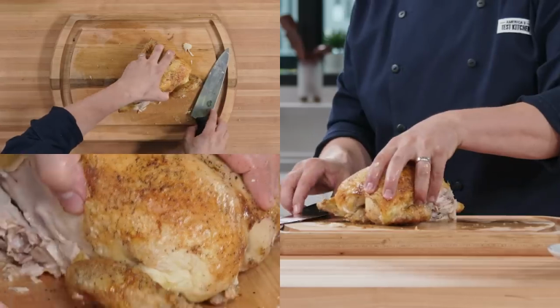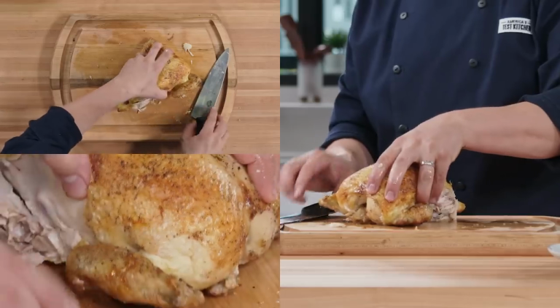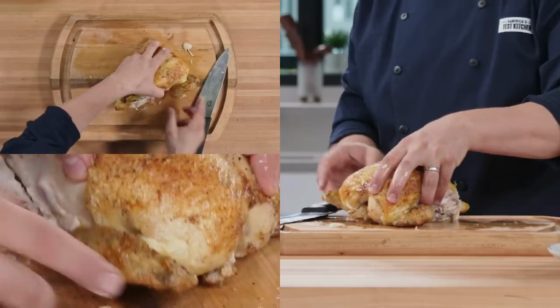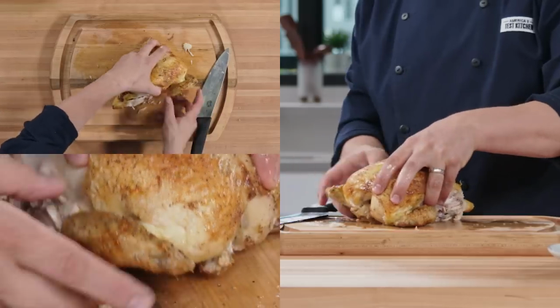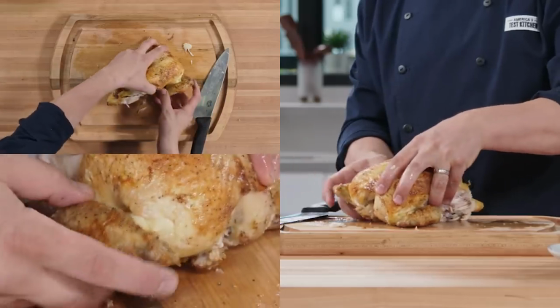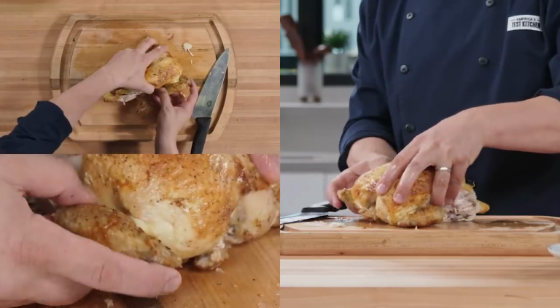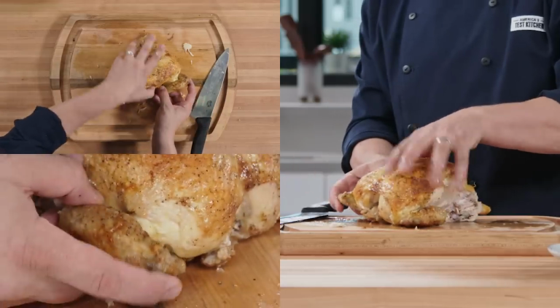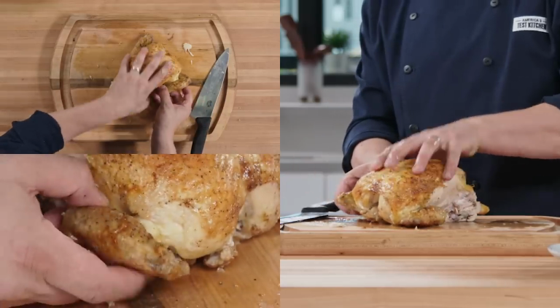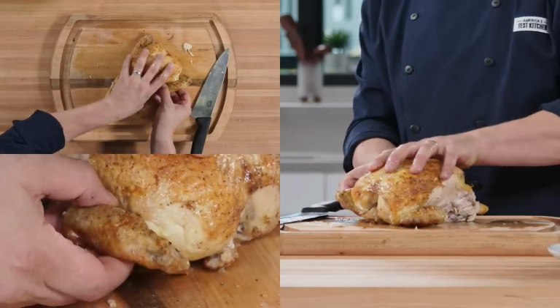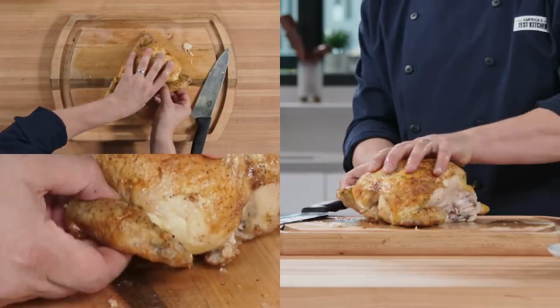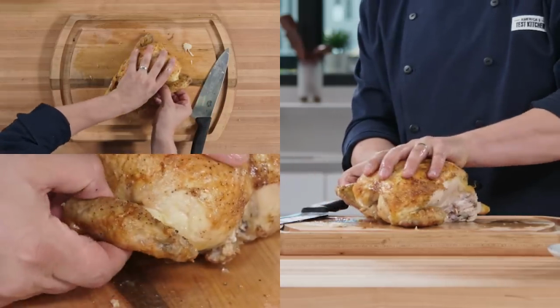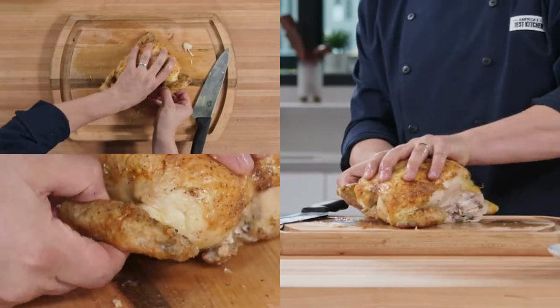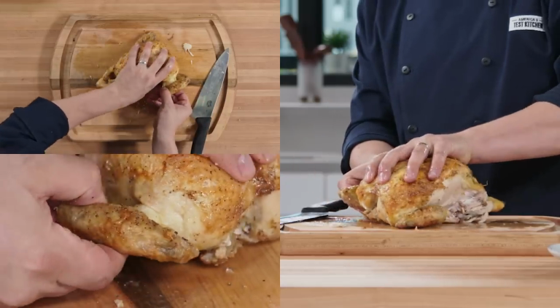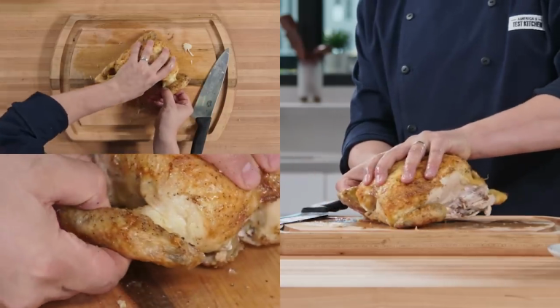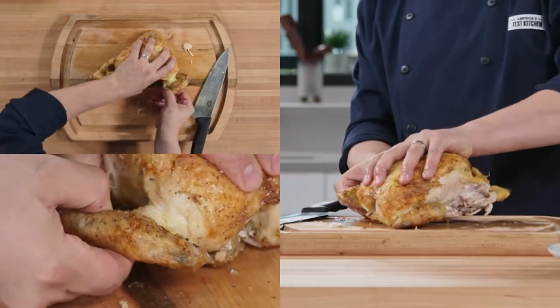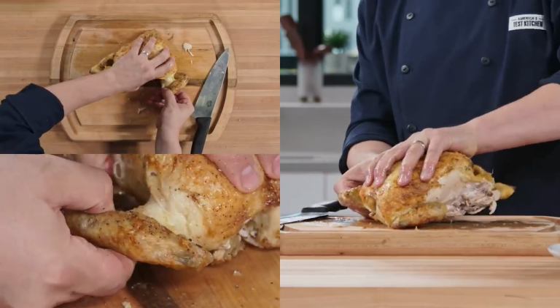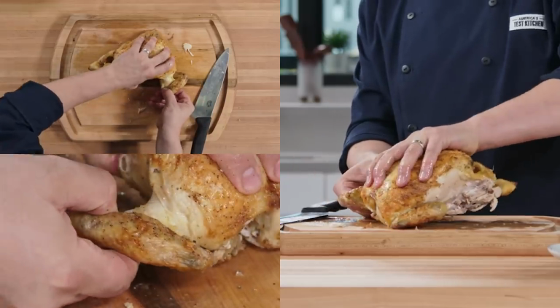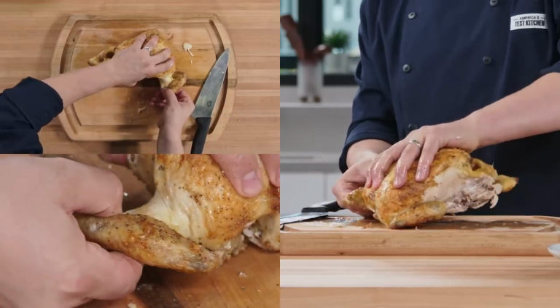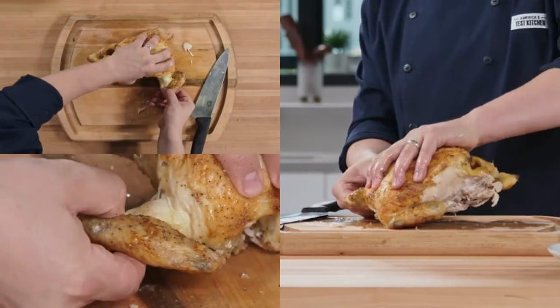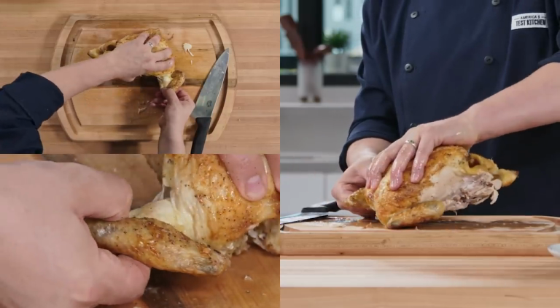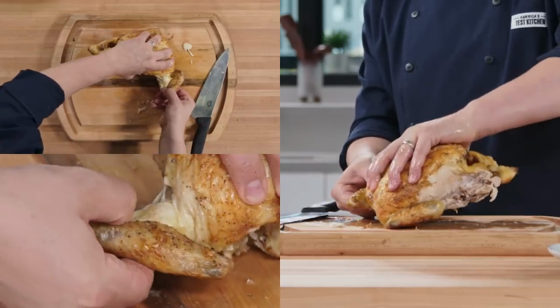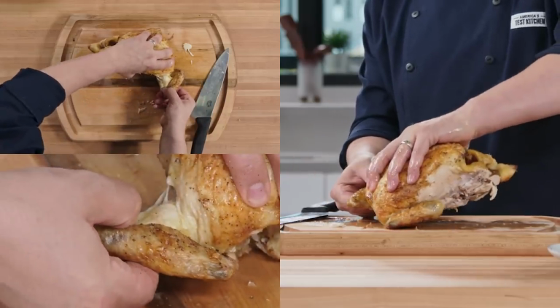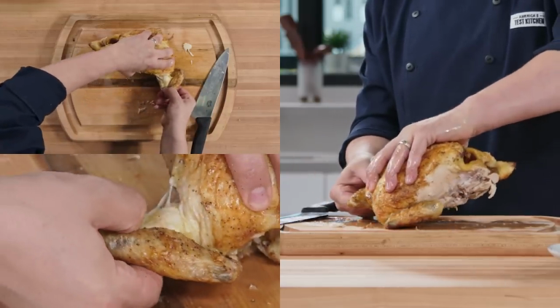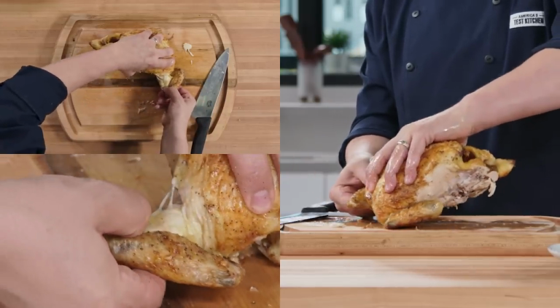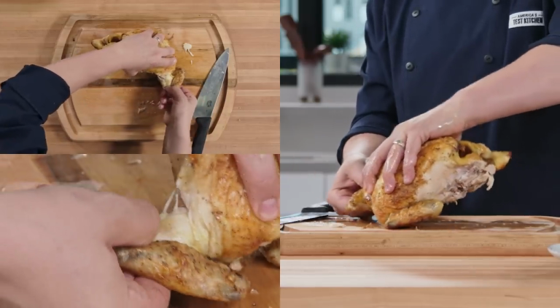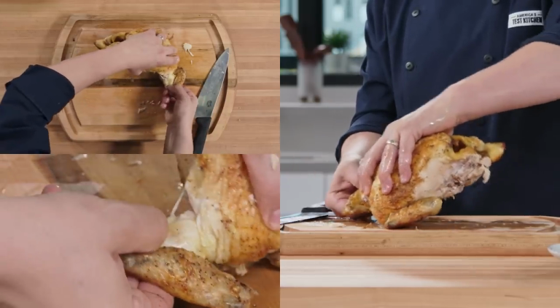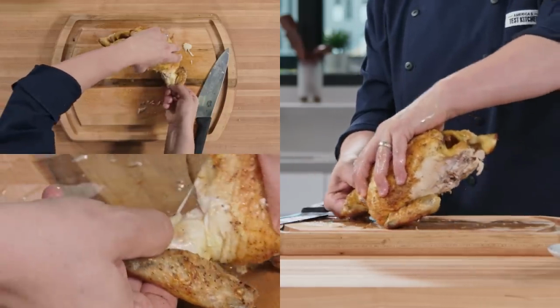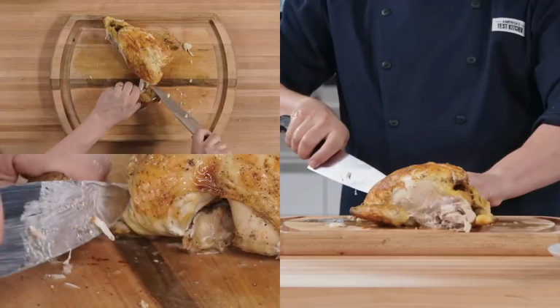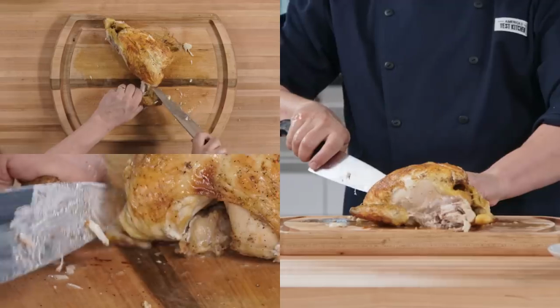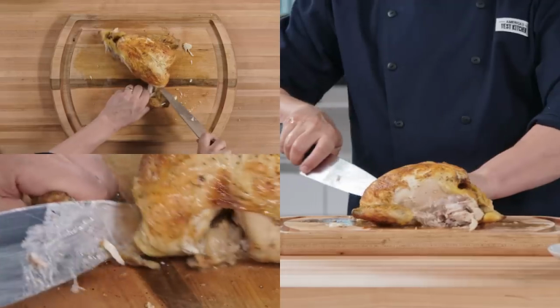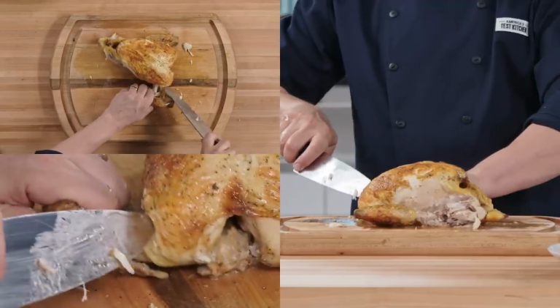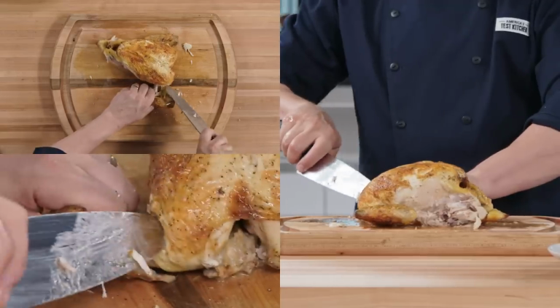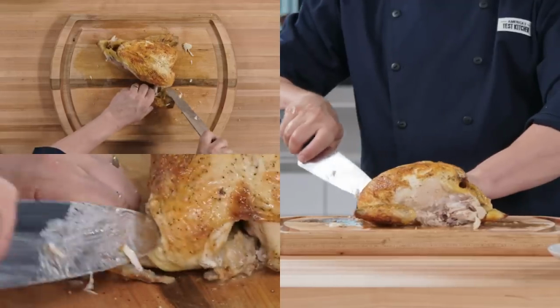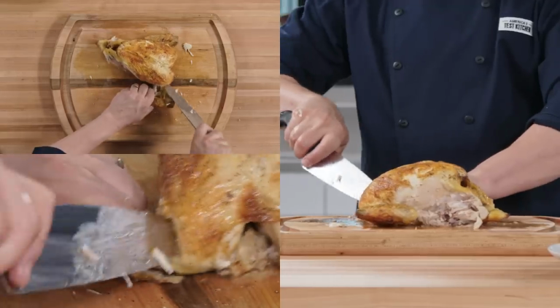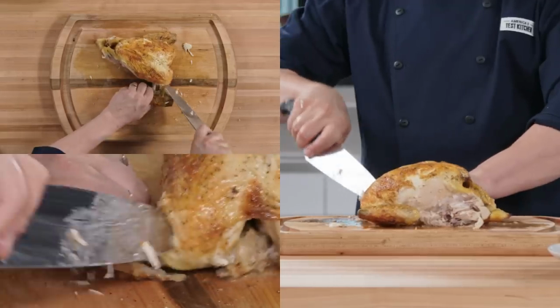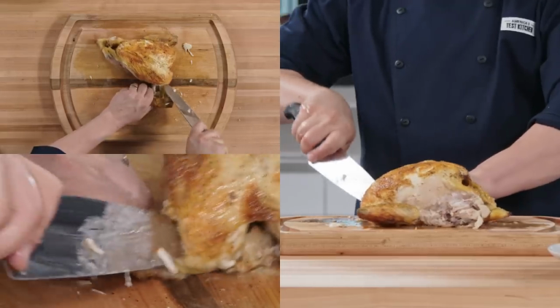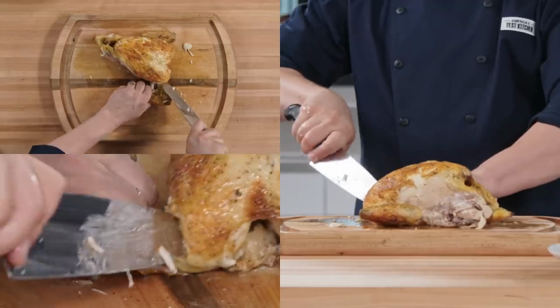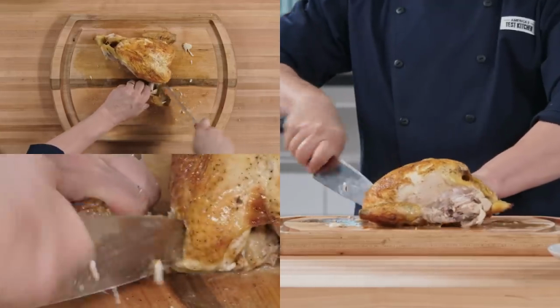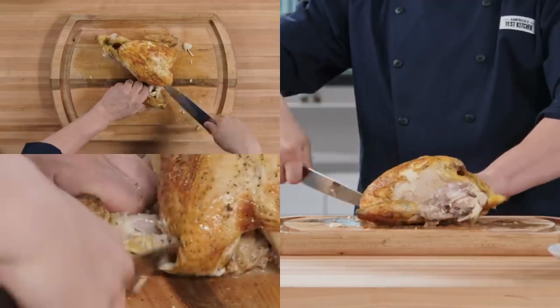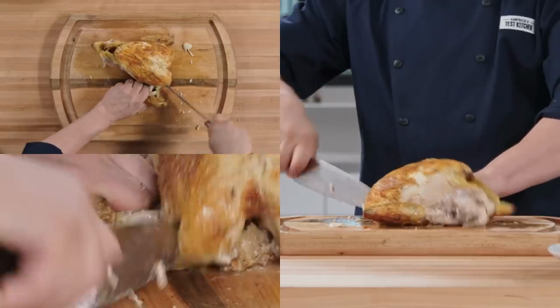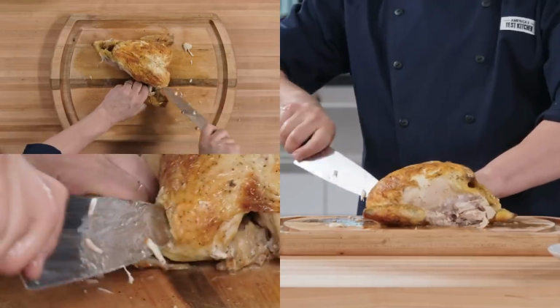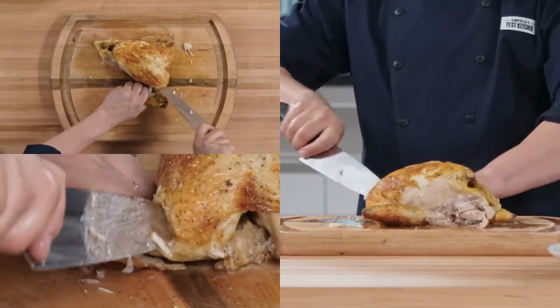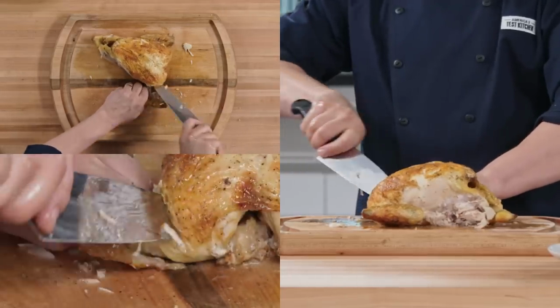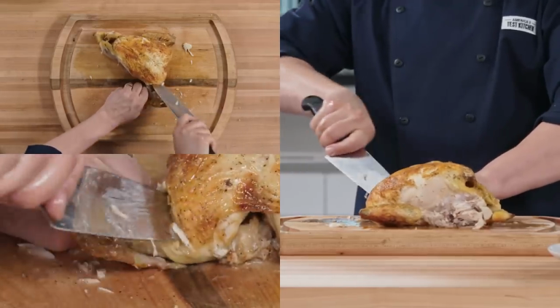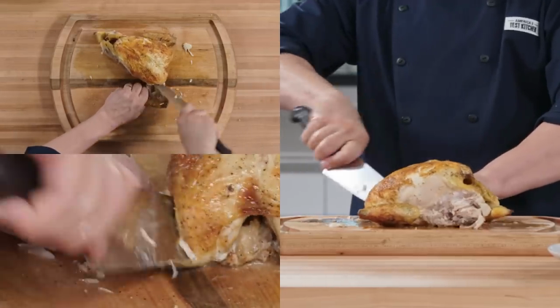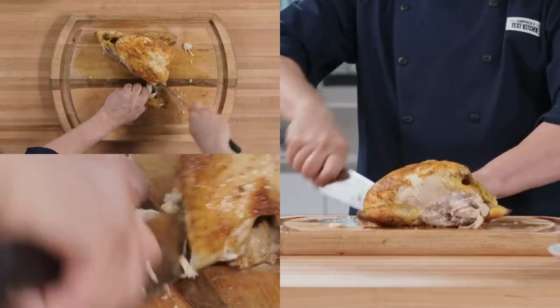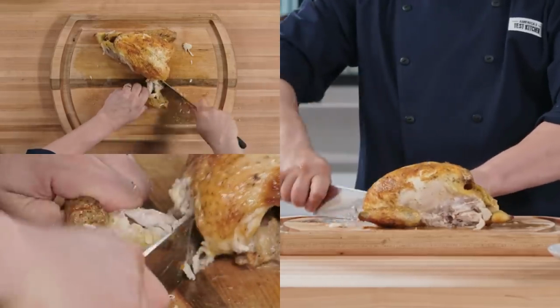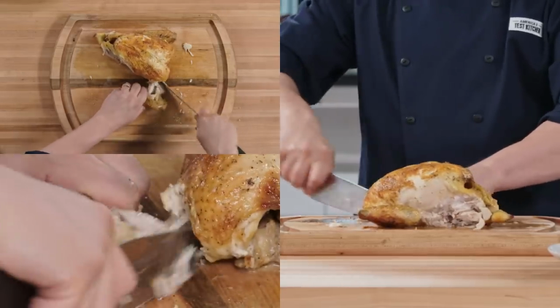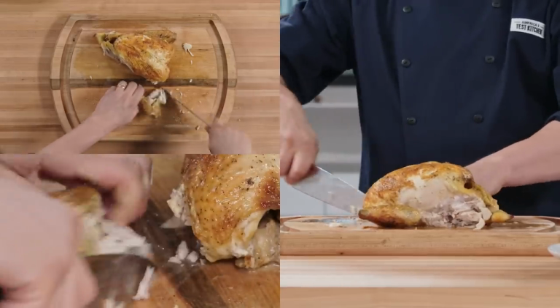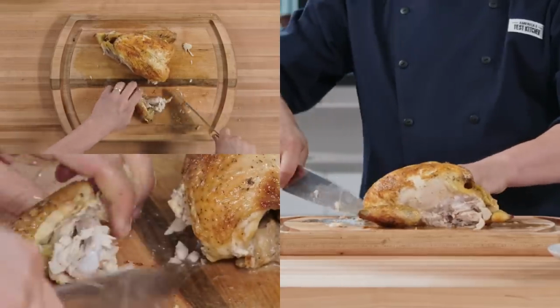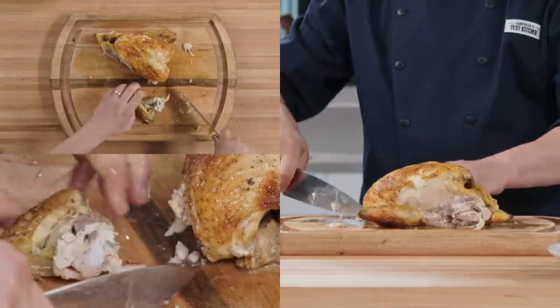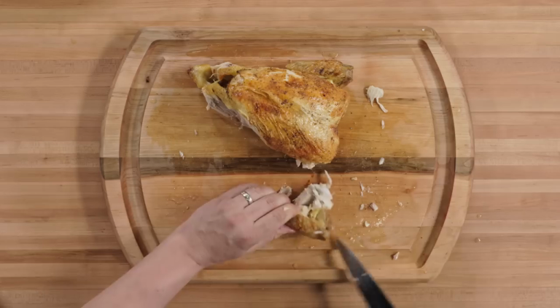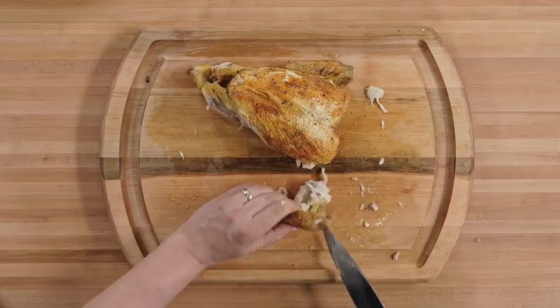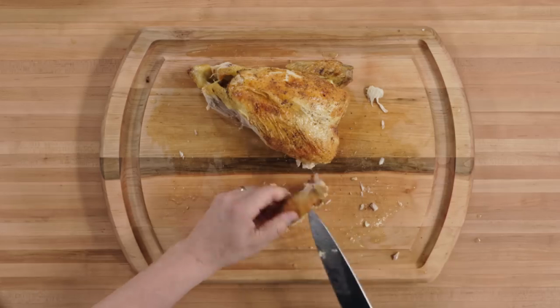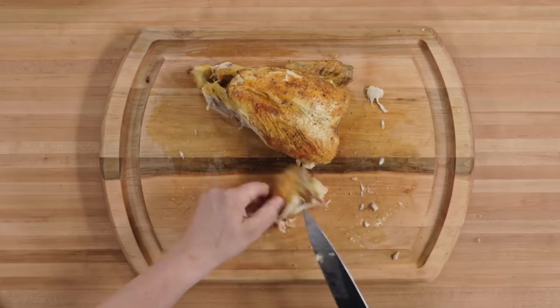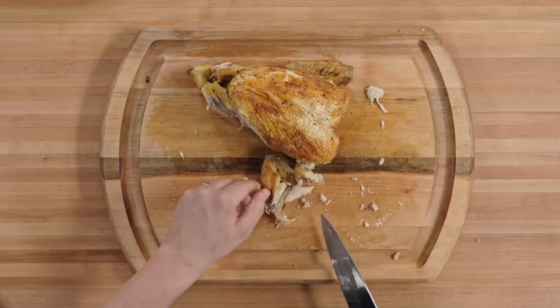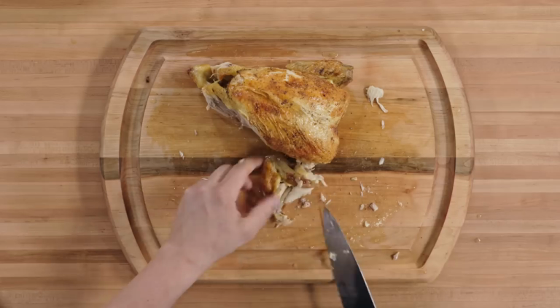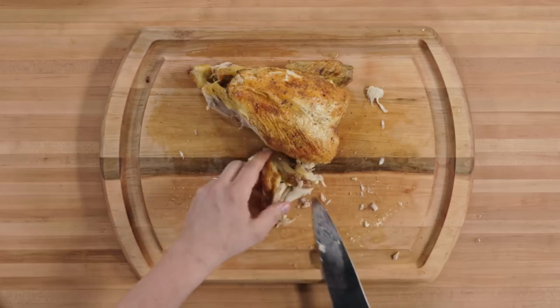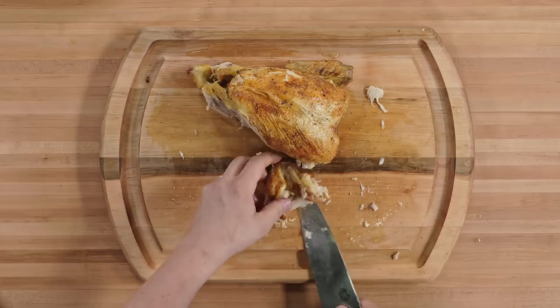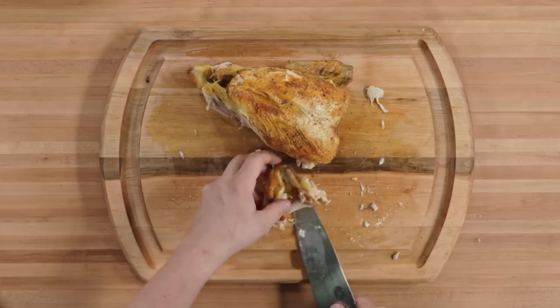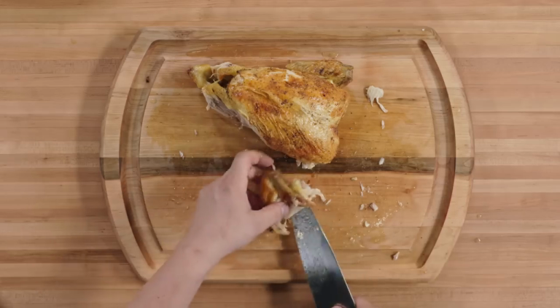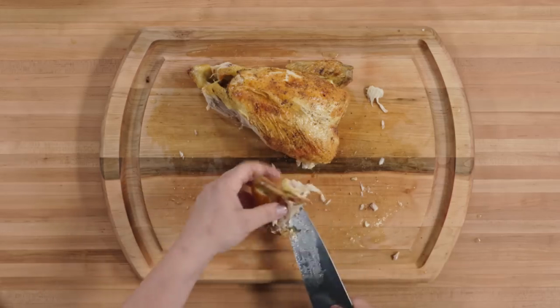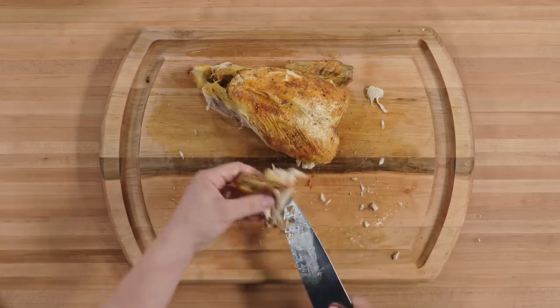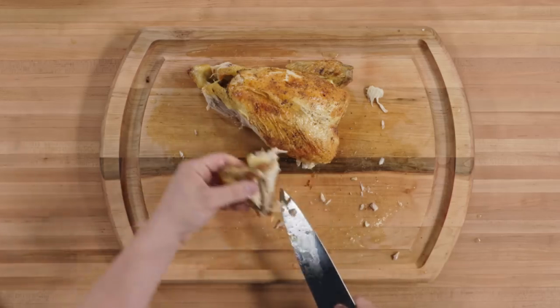Remove the wings by pulling them away from the carcass and cutting through the joint. Now repeat with the other wing.